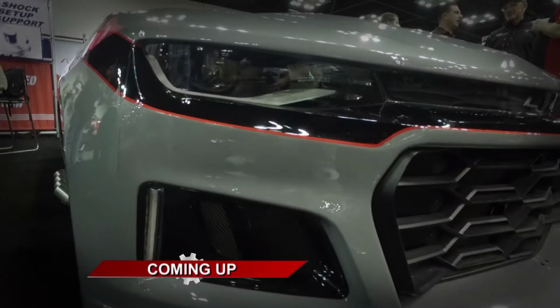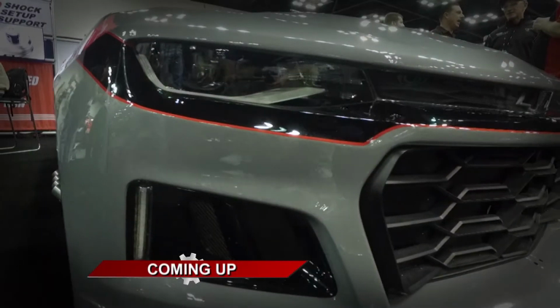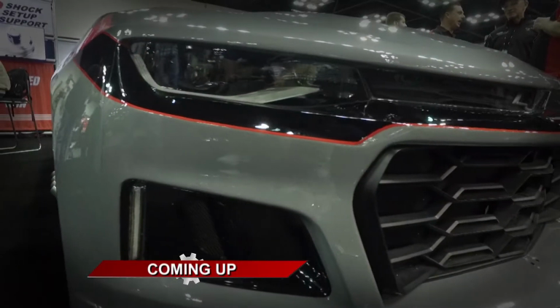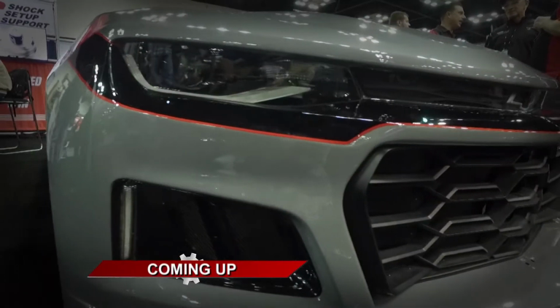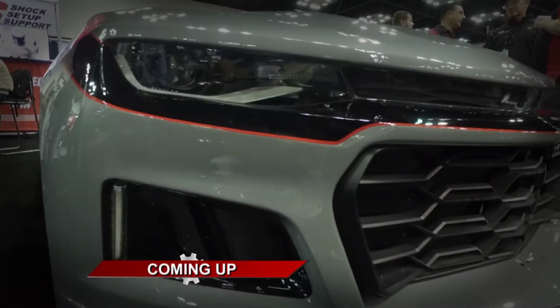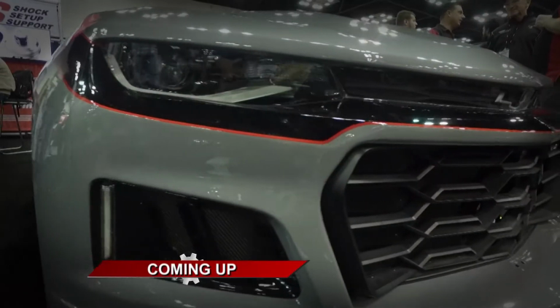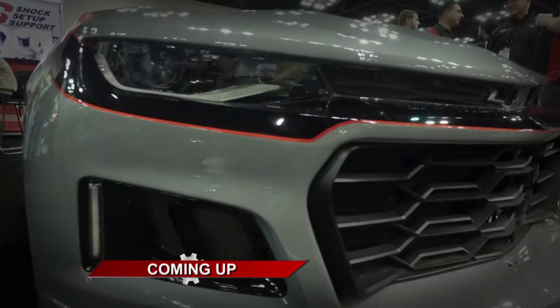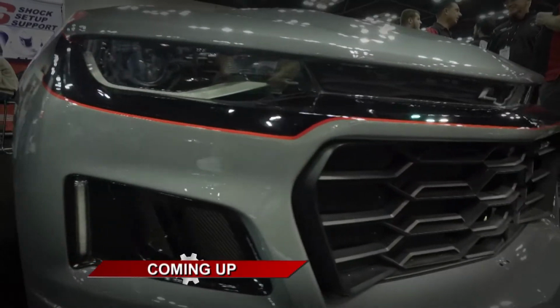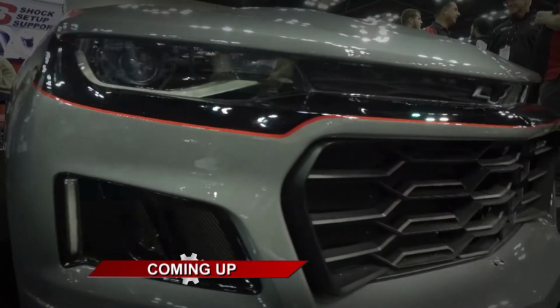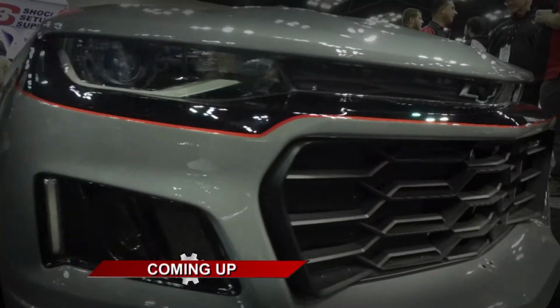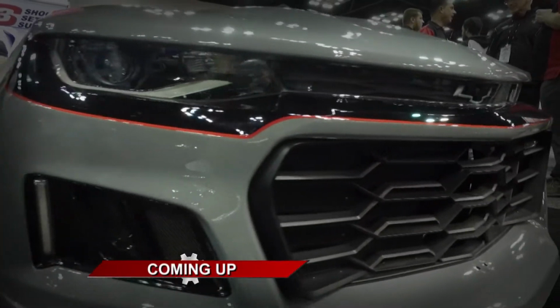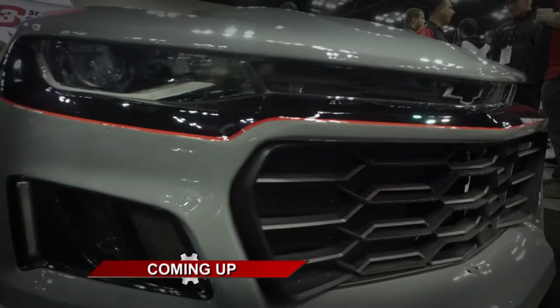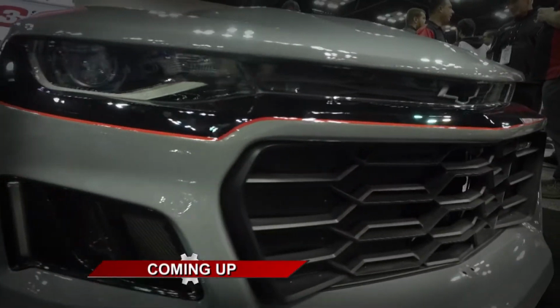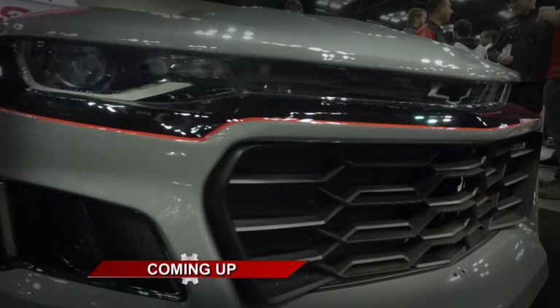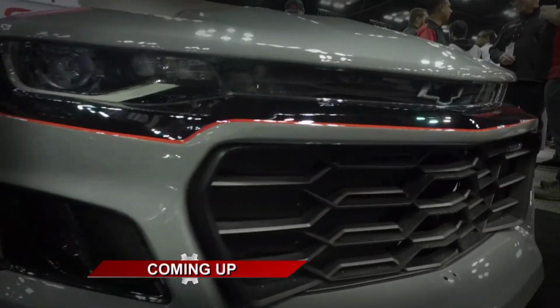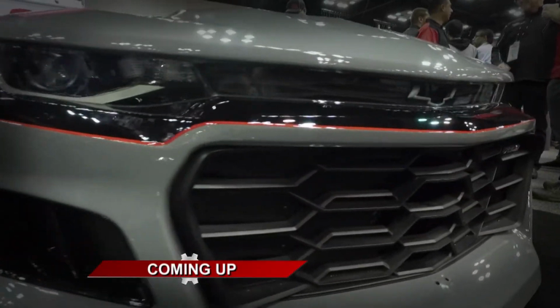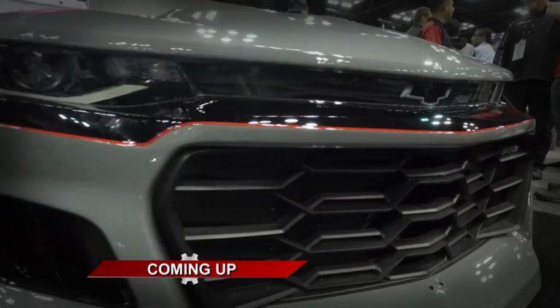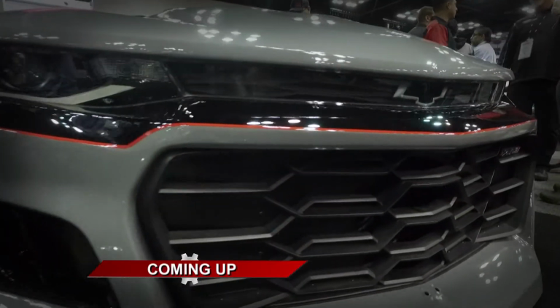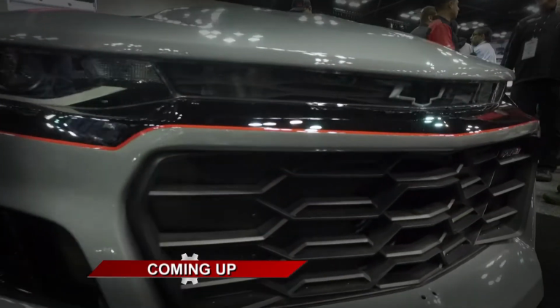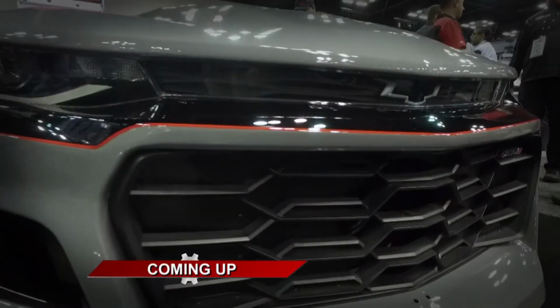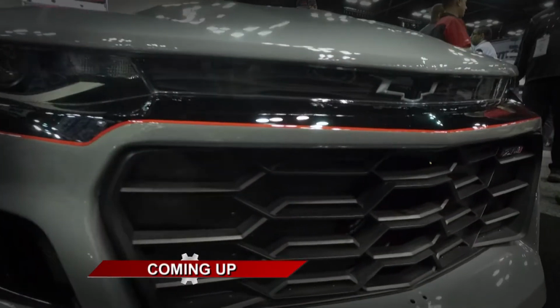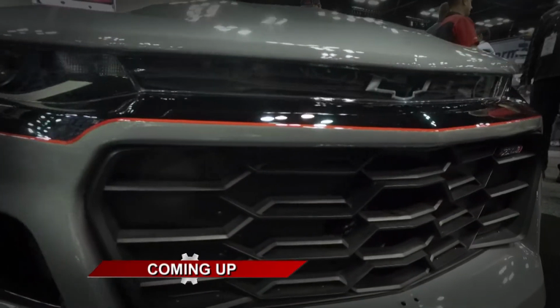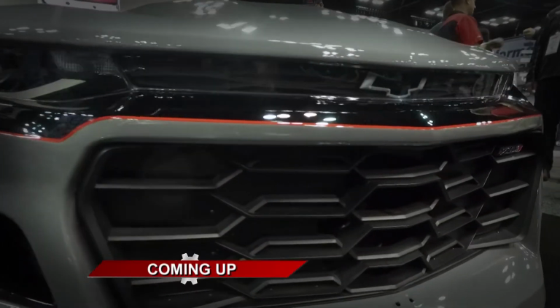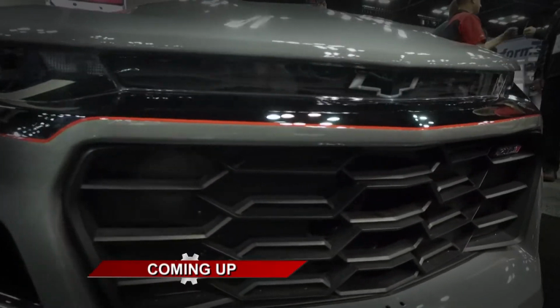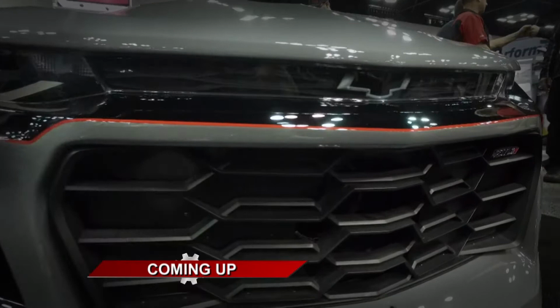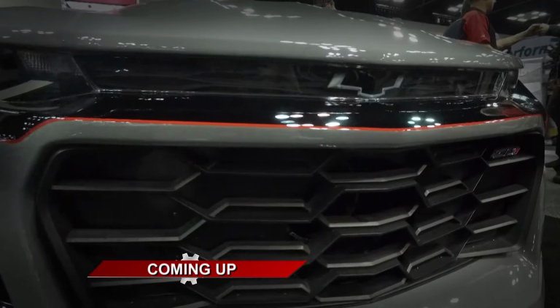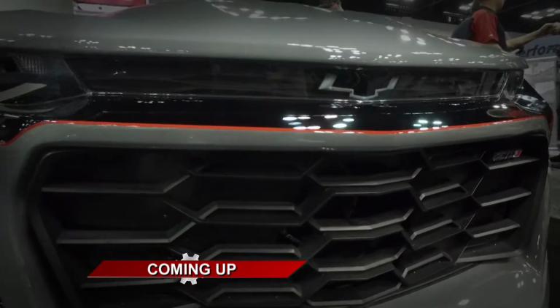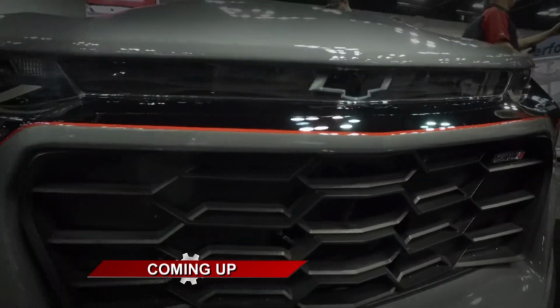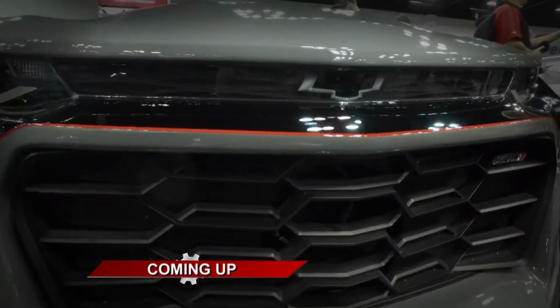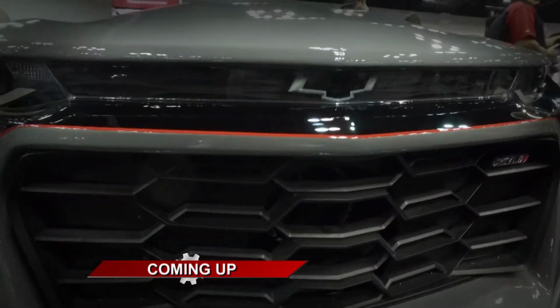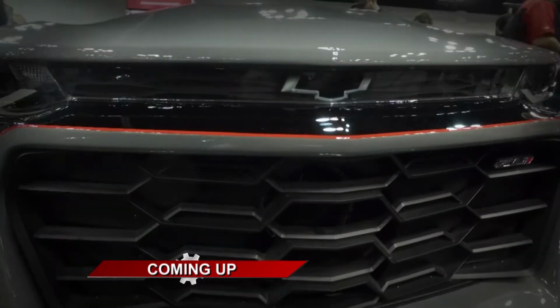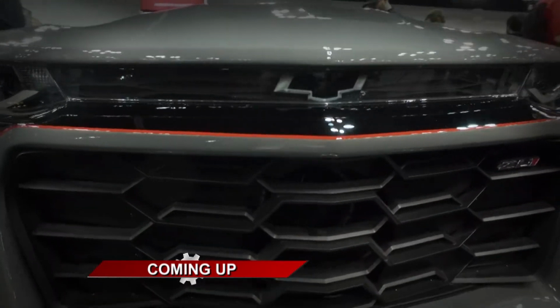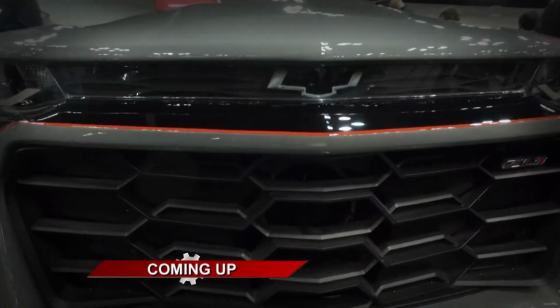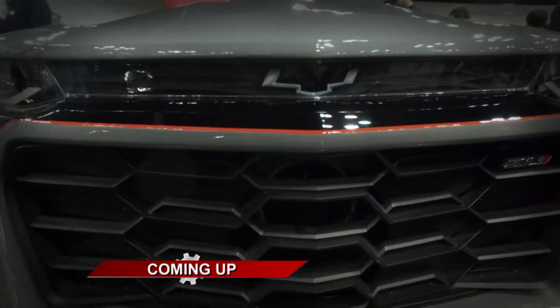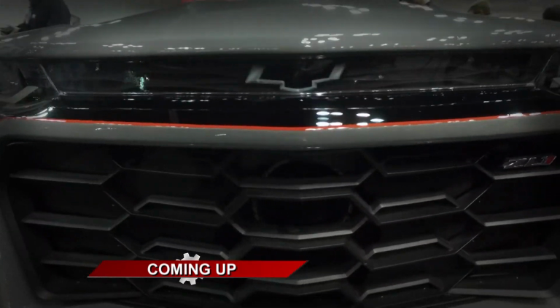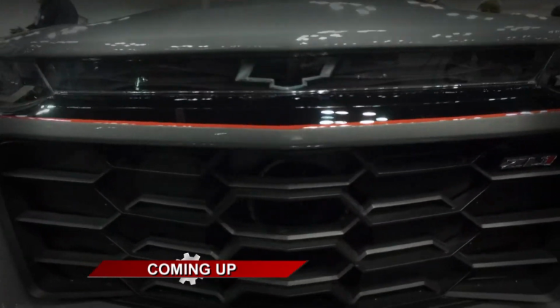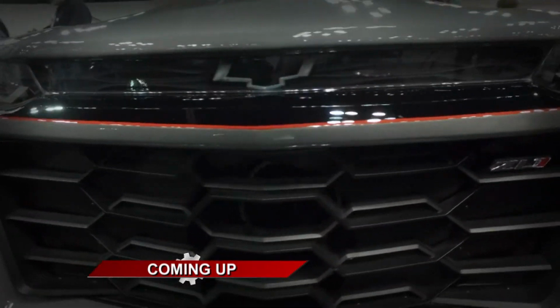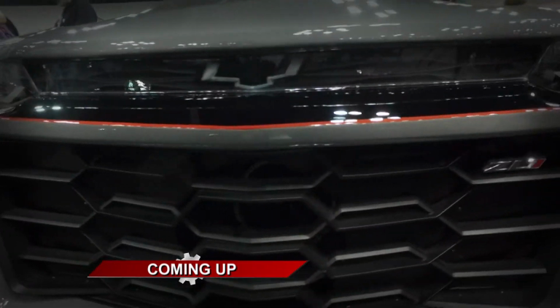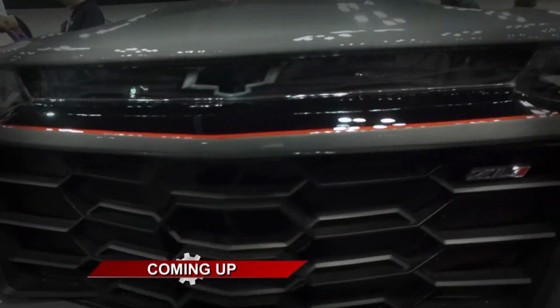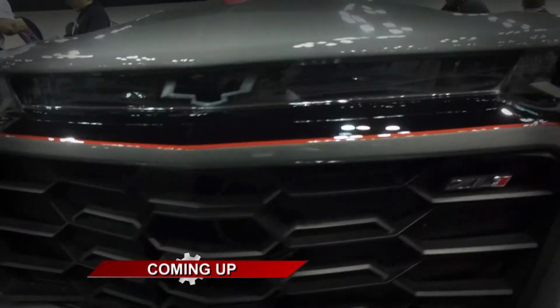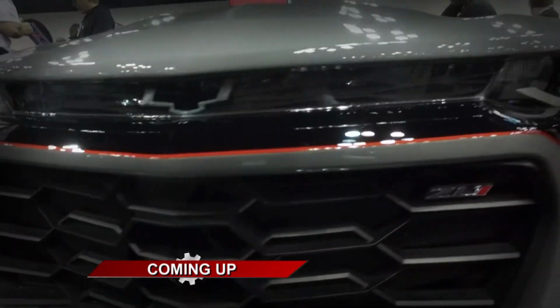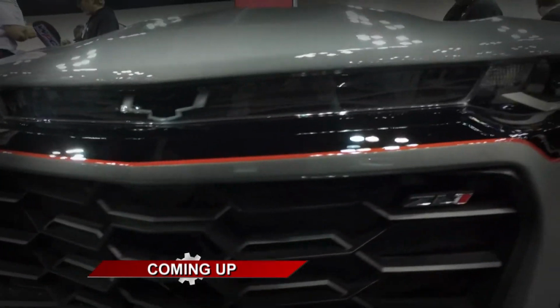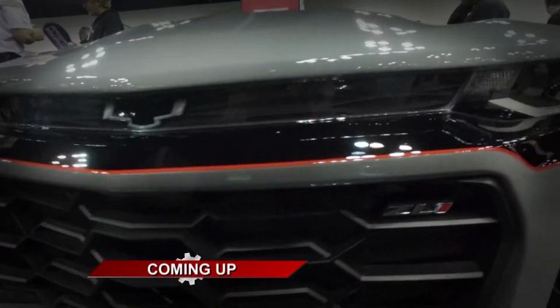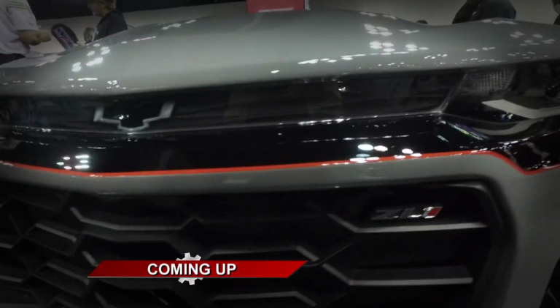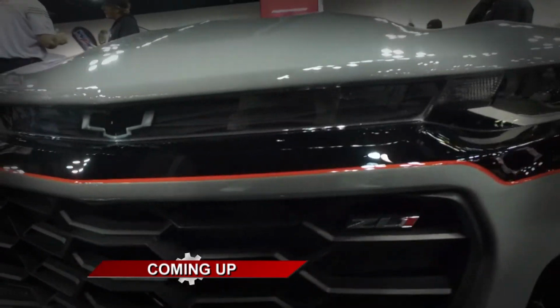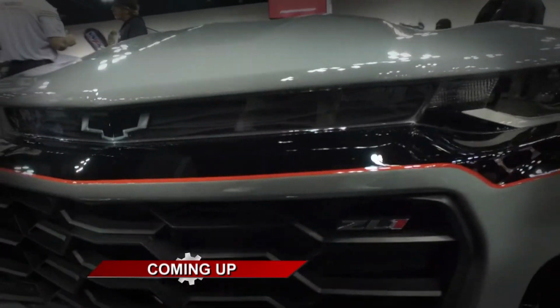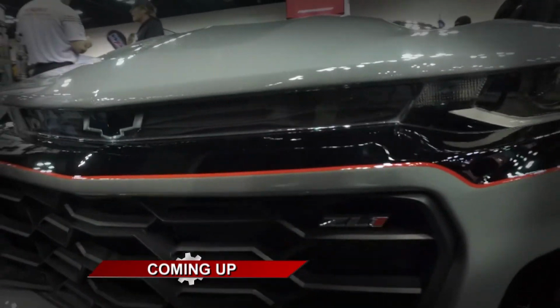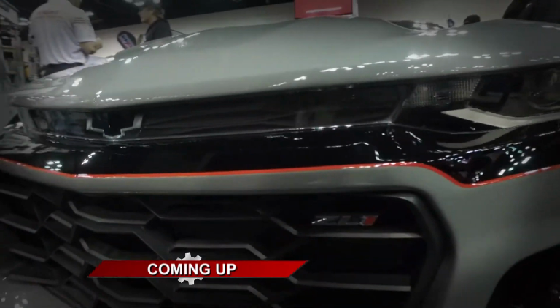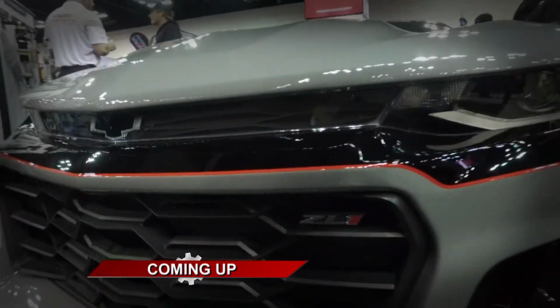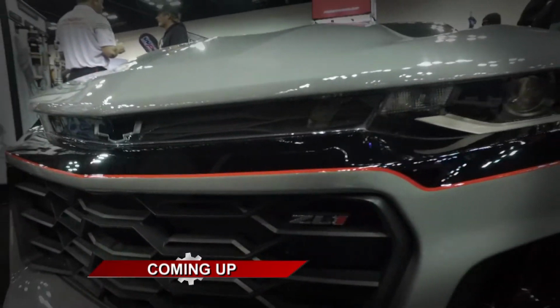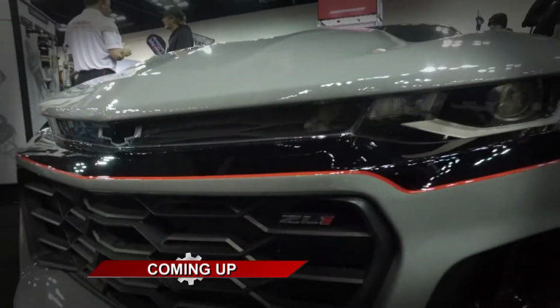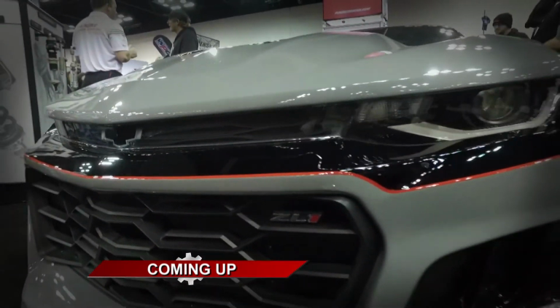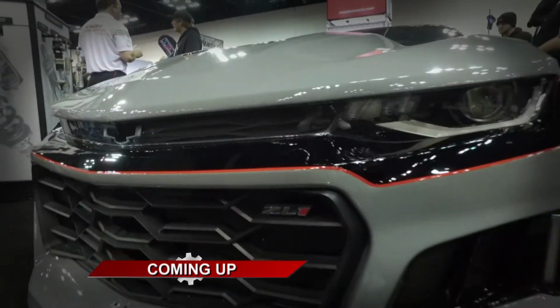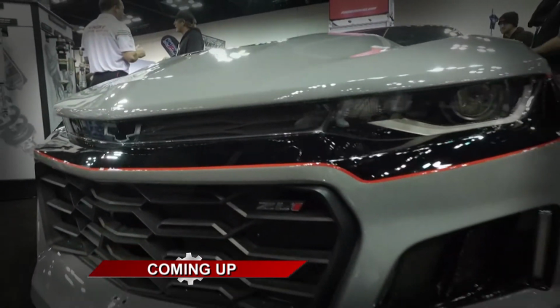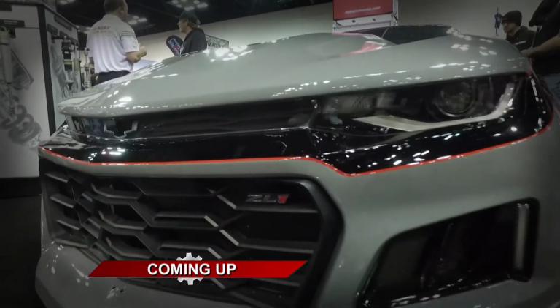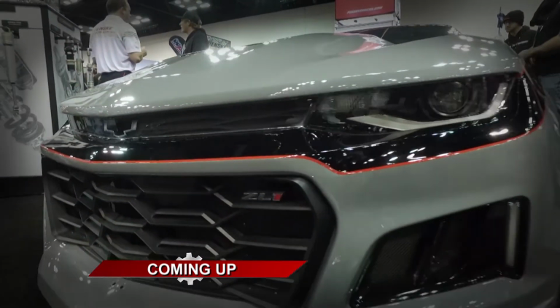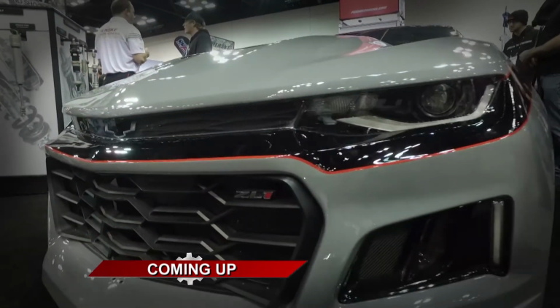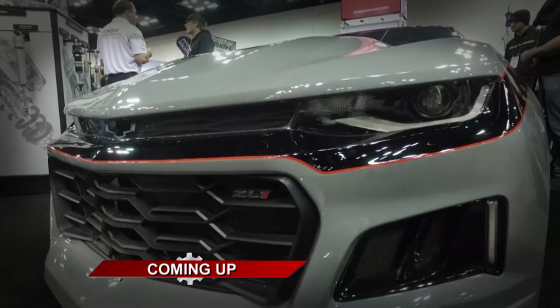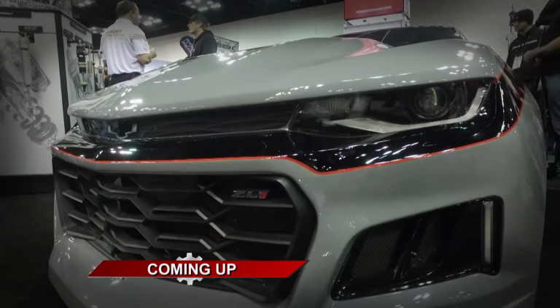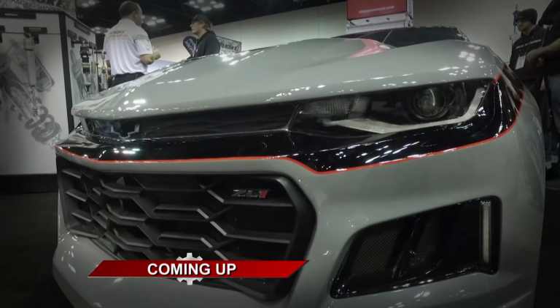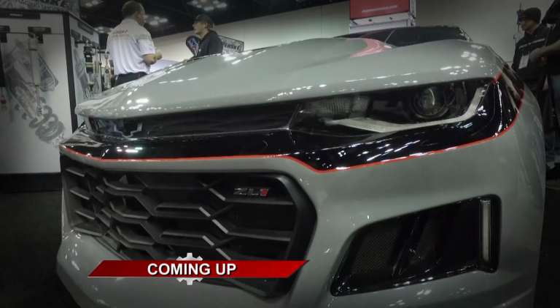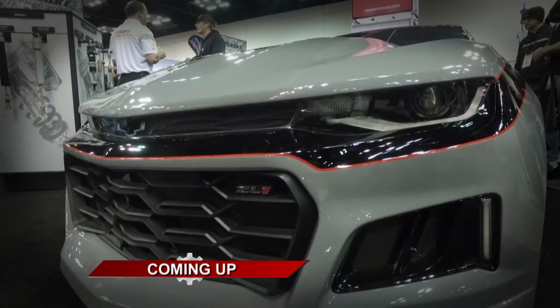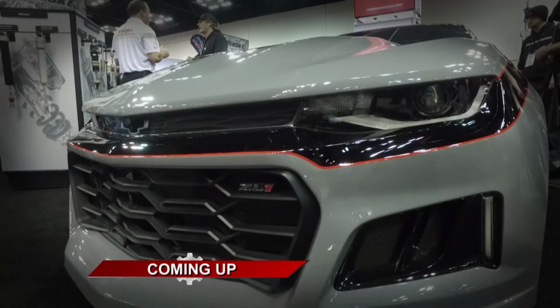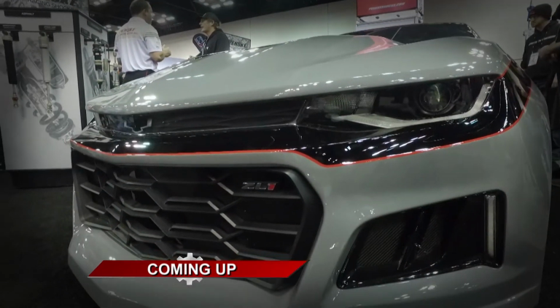There's still so much more to discover at the PRI show. Motorhead Garage presented by NHOU Protective Coatings returns right after this break.